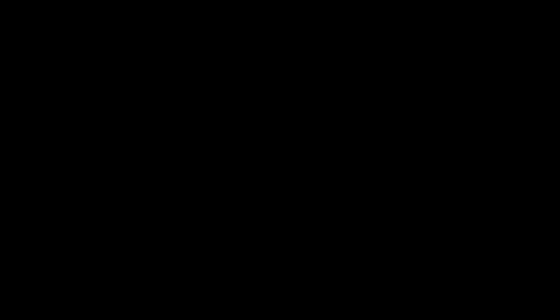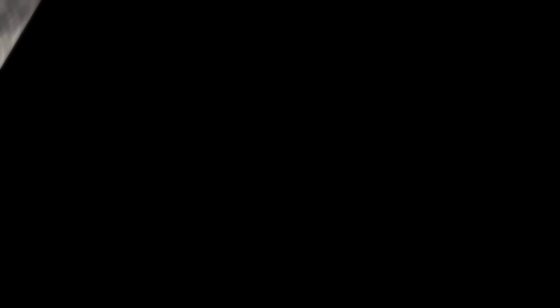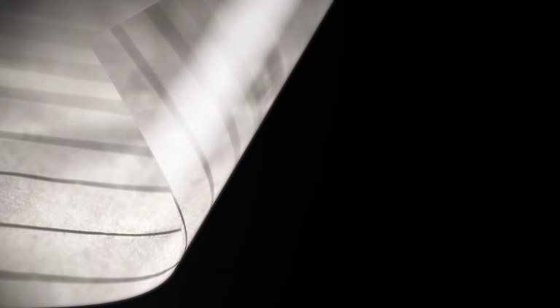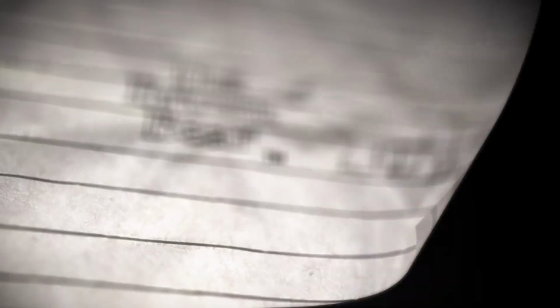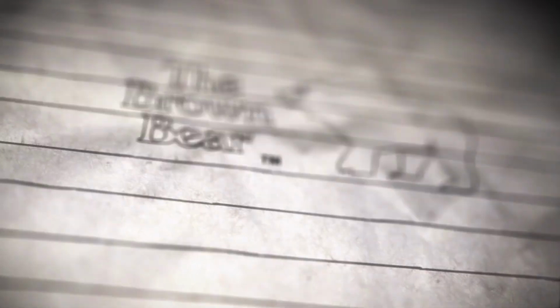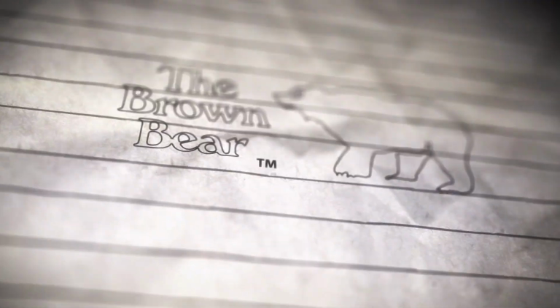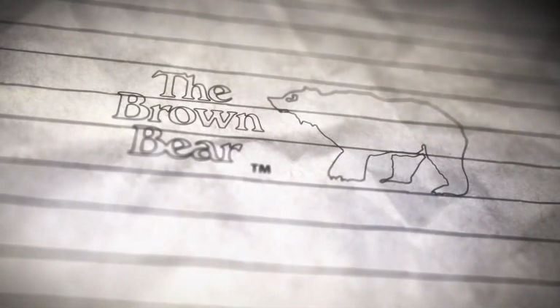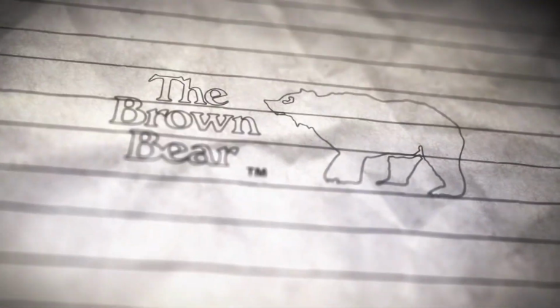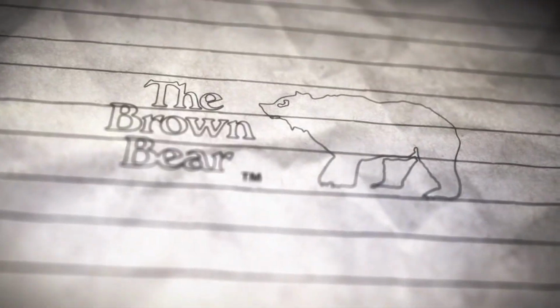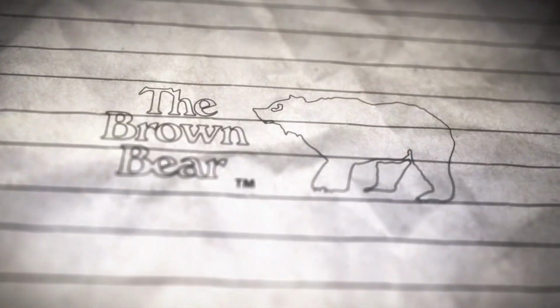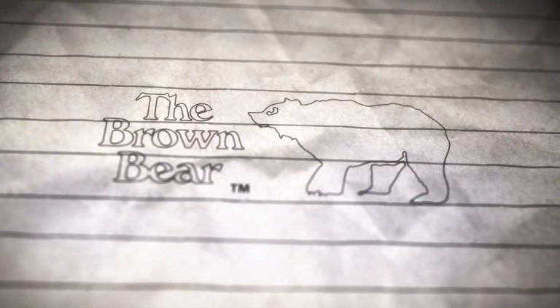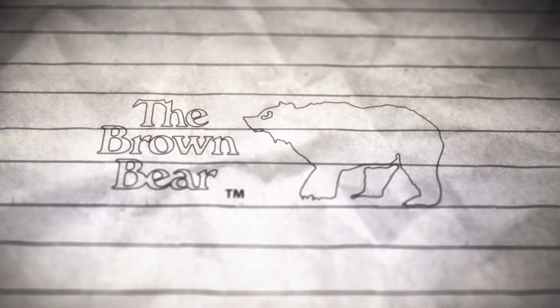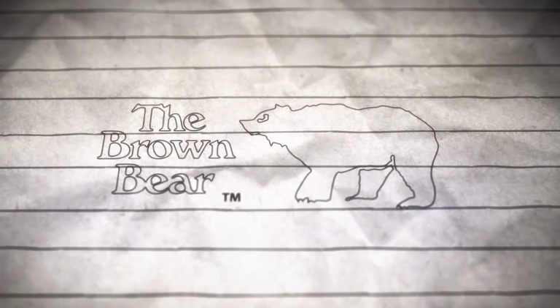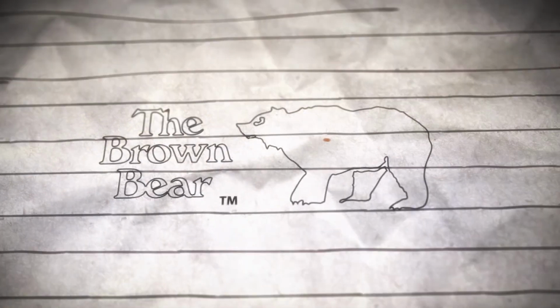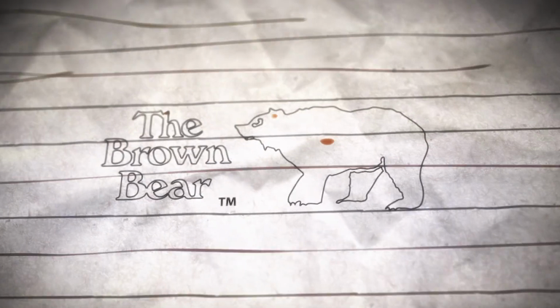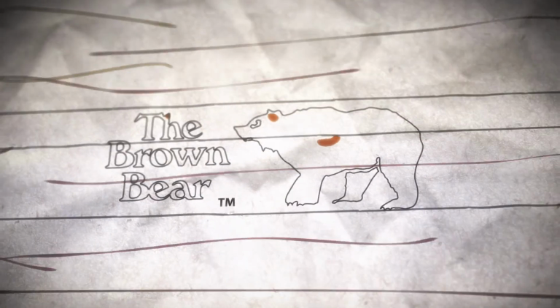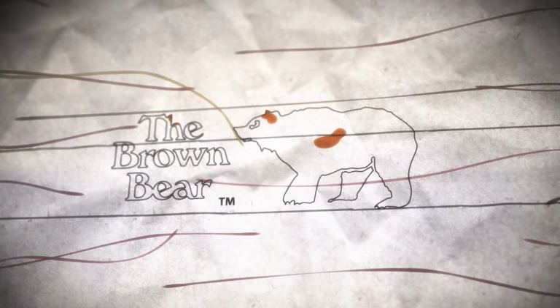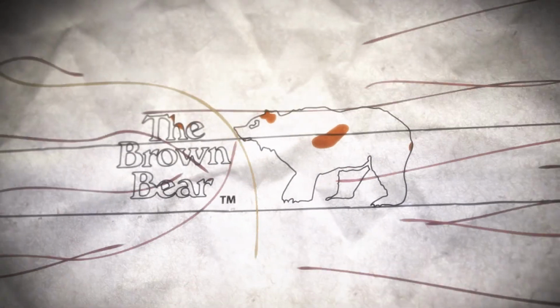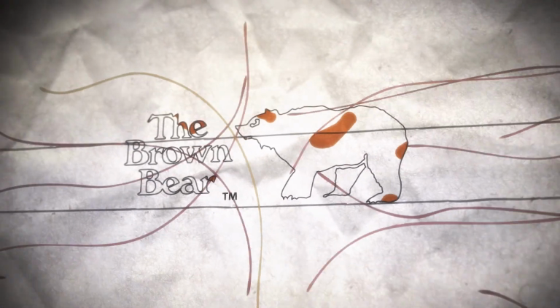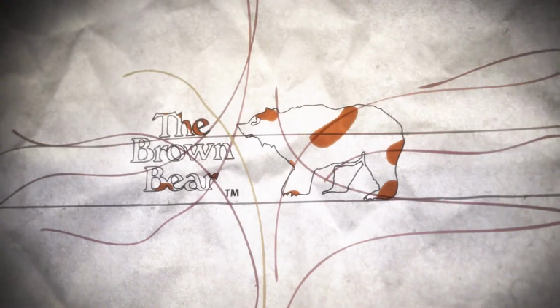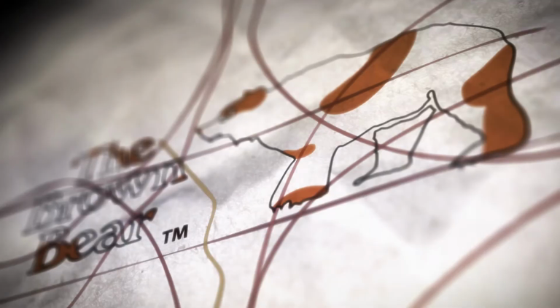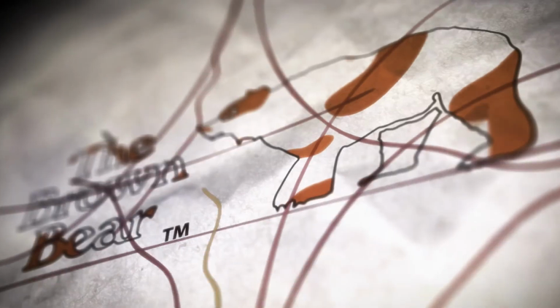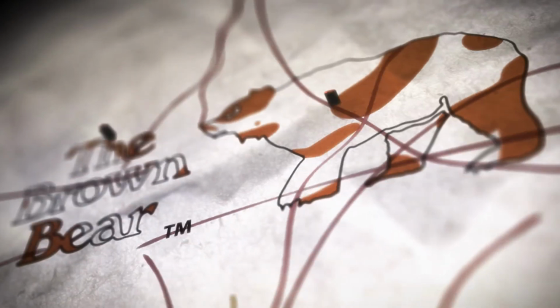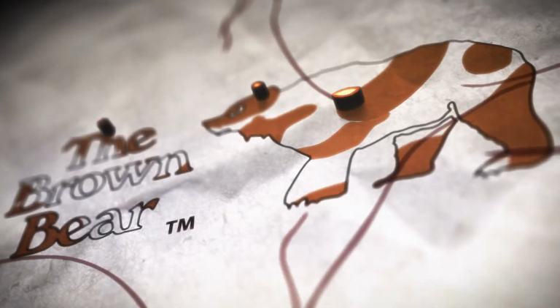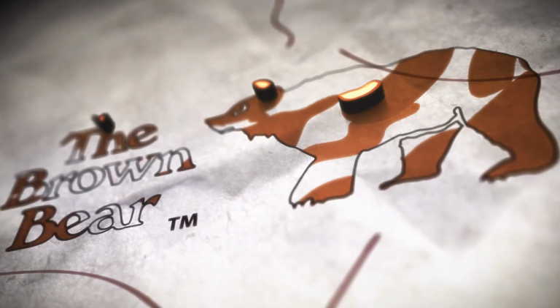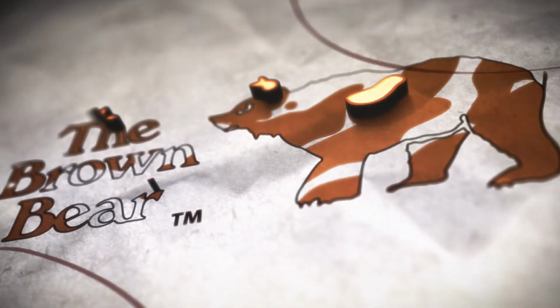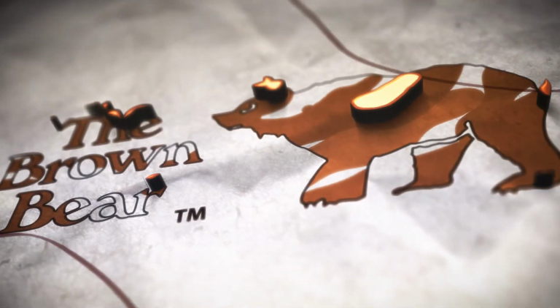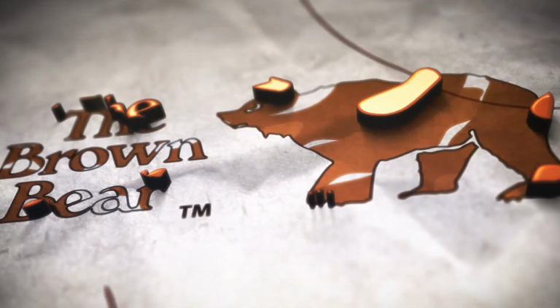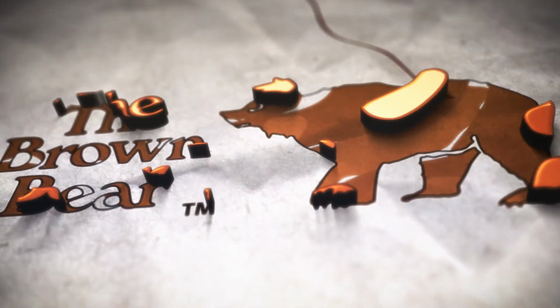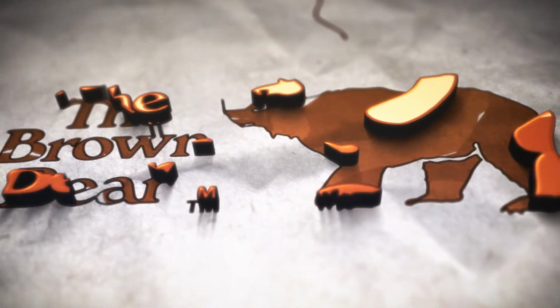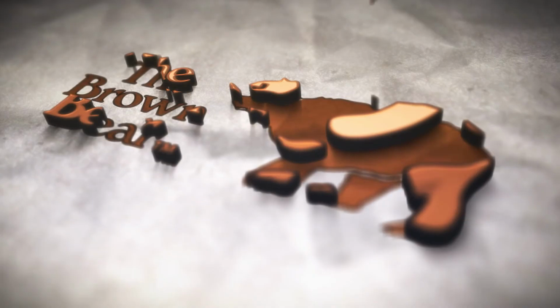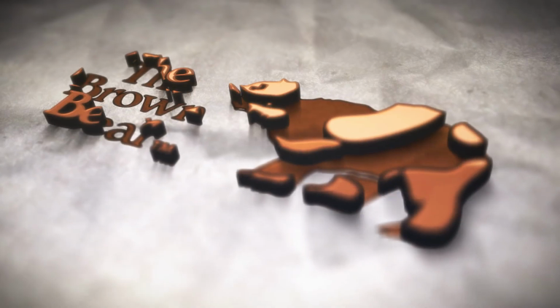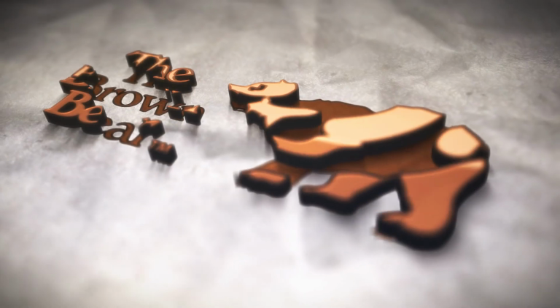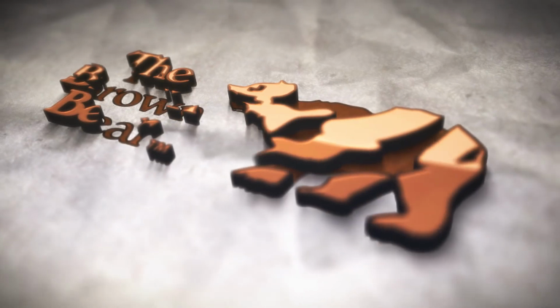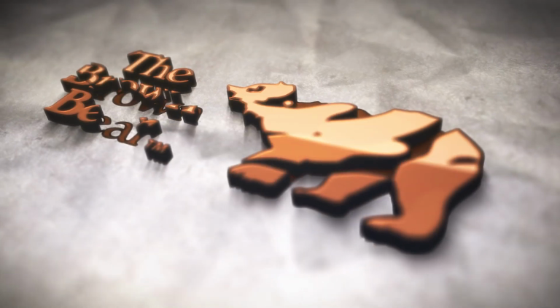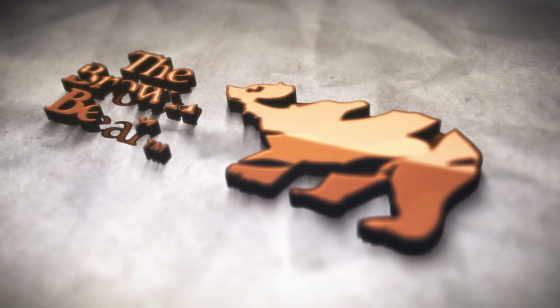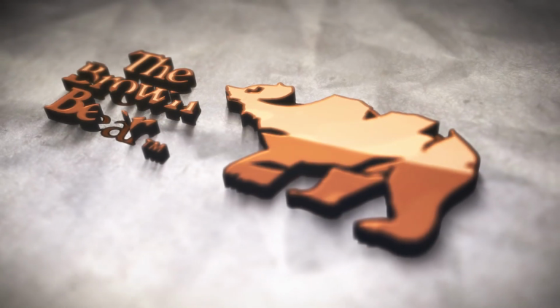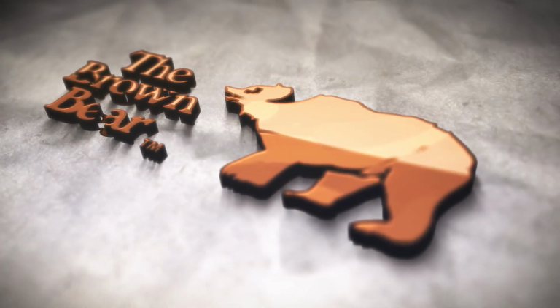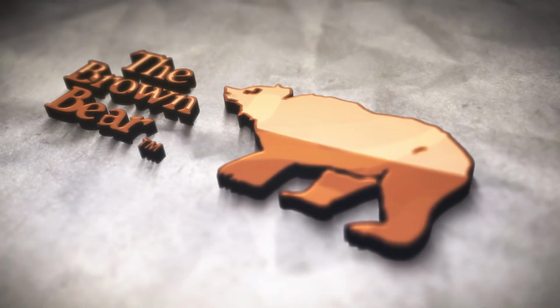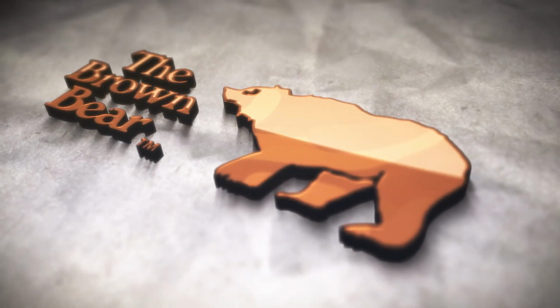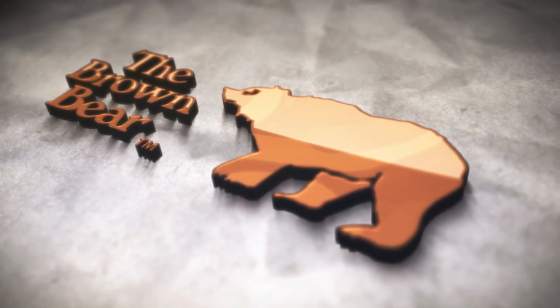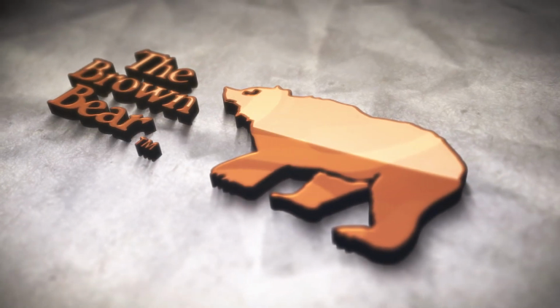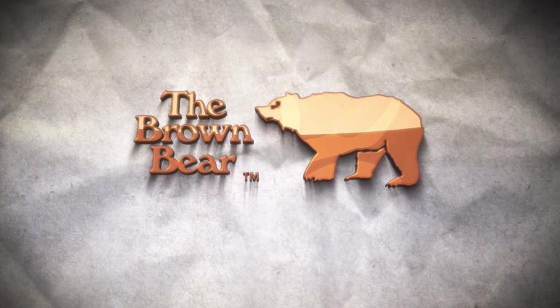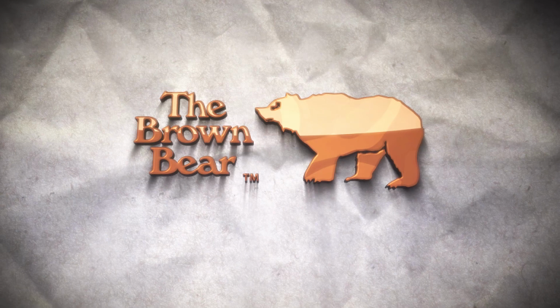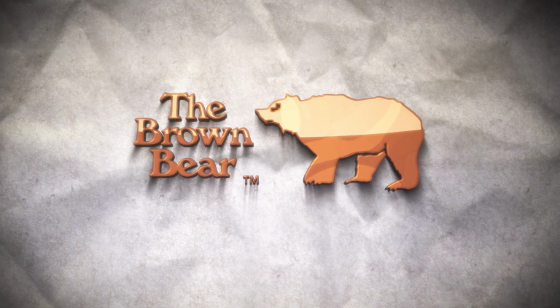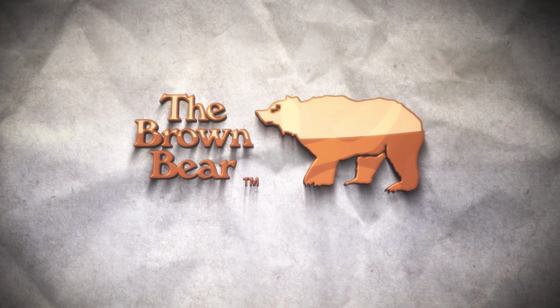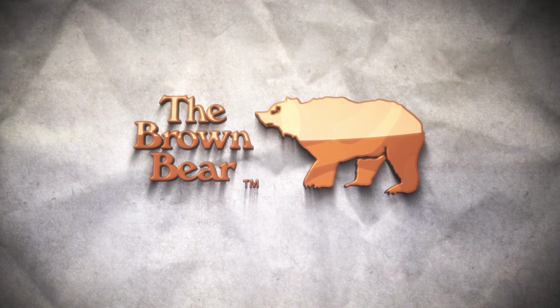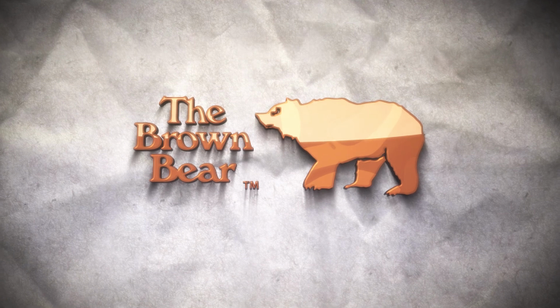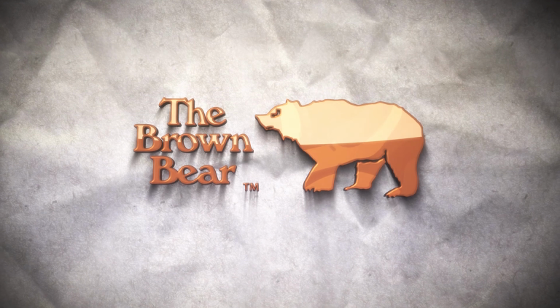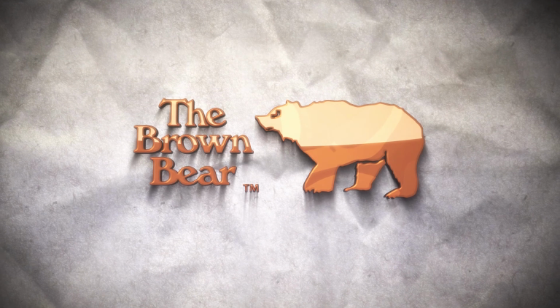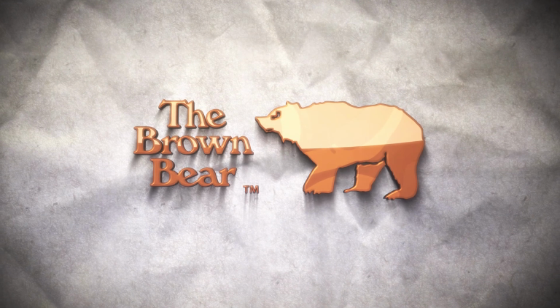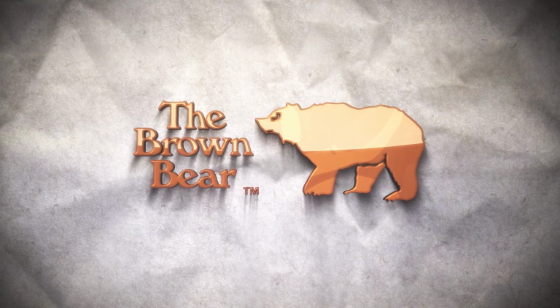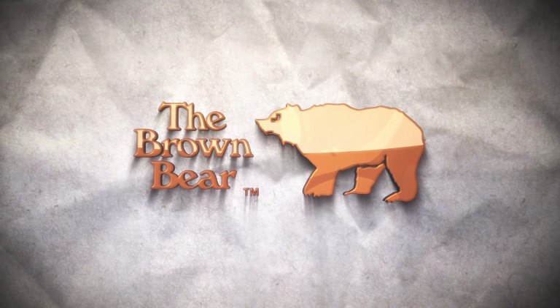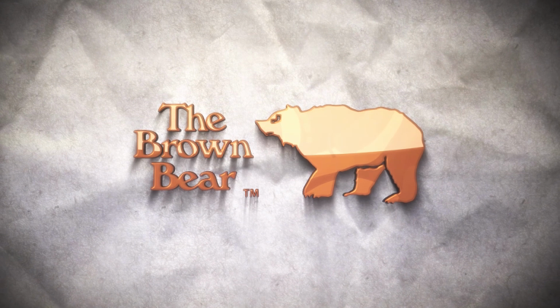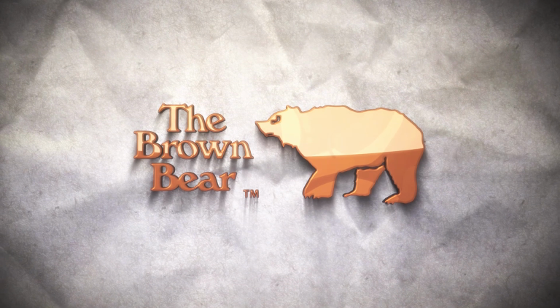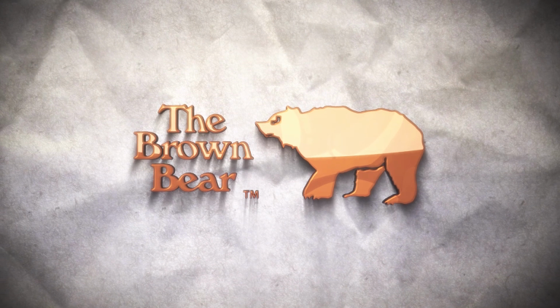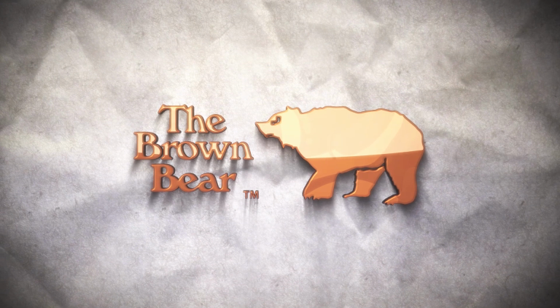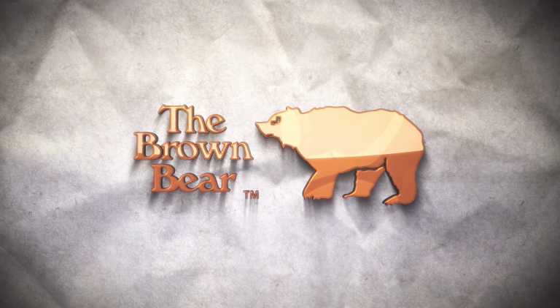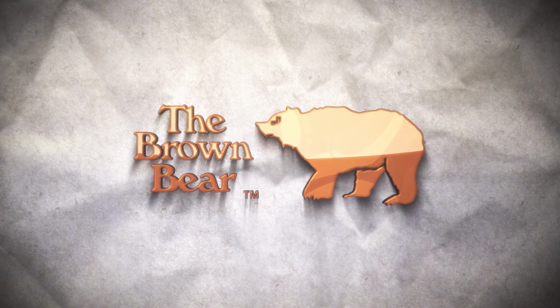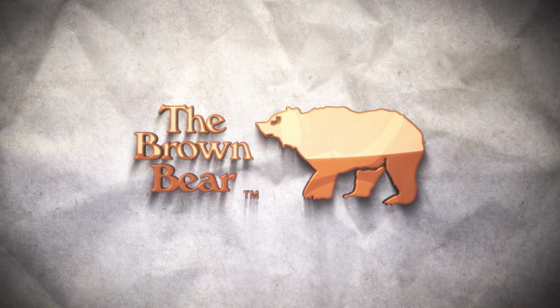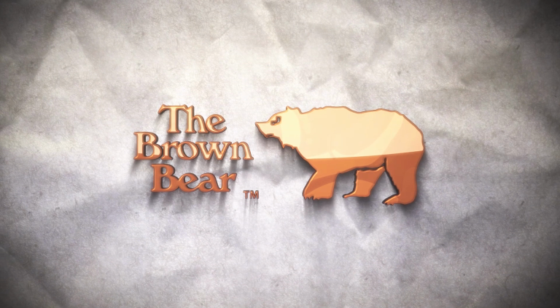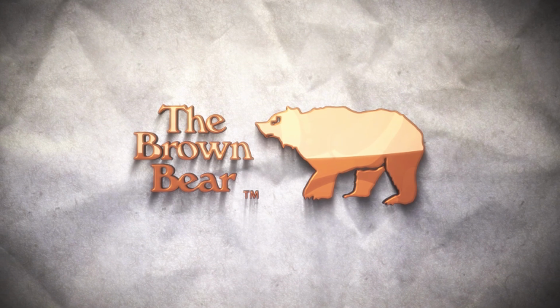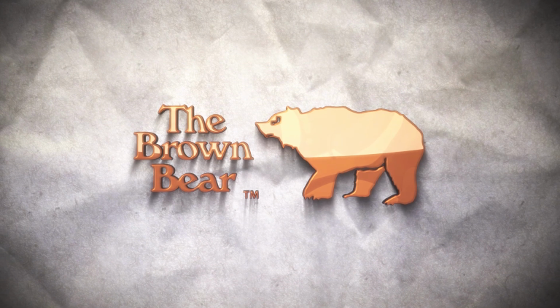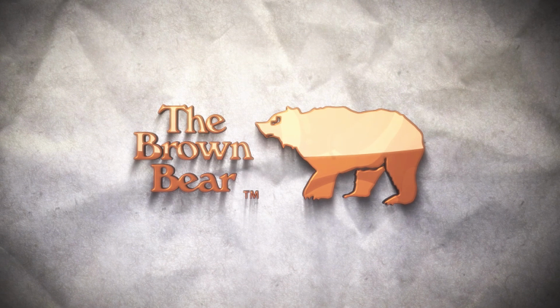Please enjoy this product video from the Brown Bear, personally serving you with quality products and an amazing shopping experience.